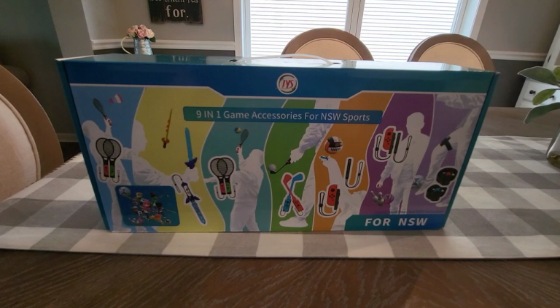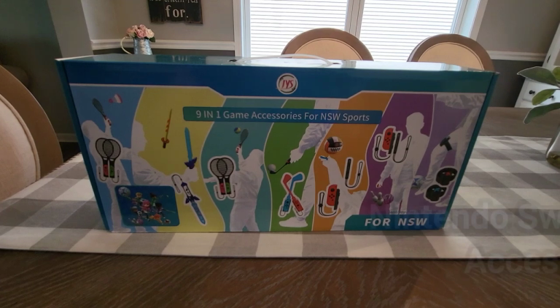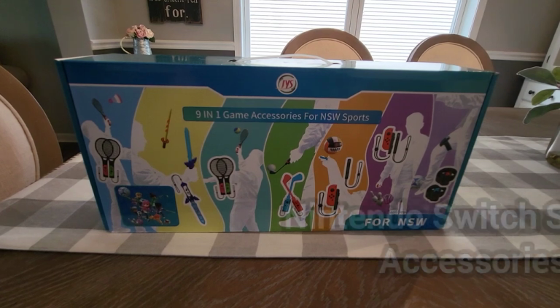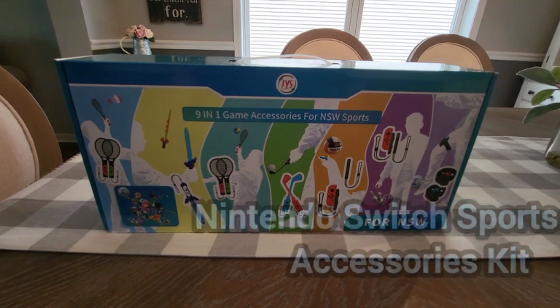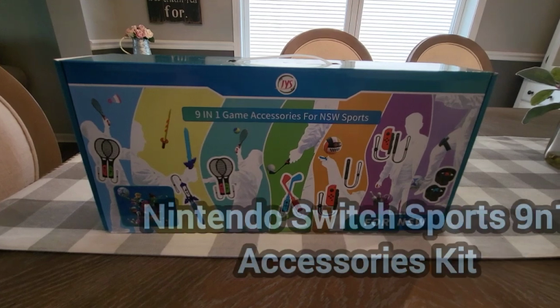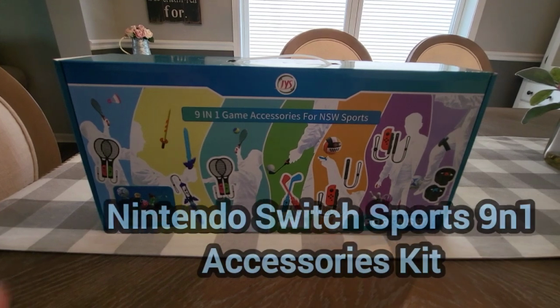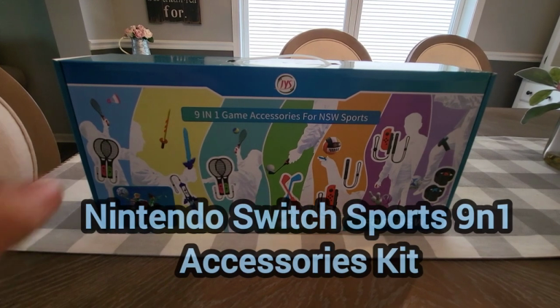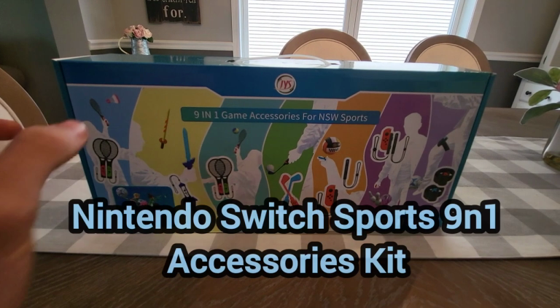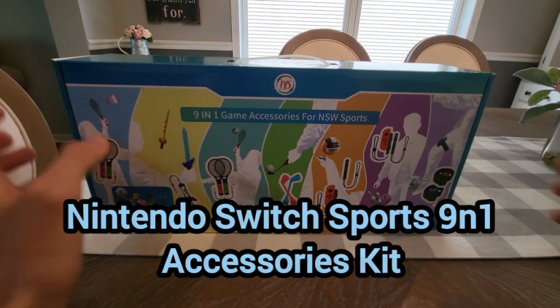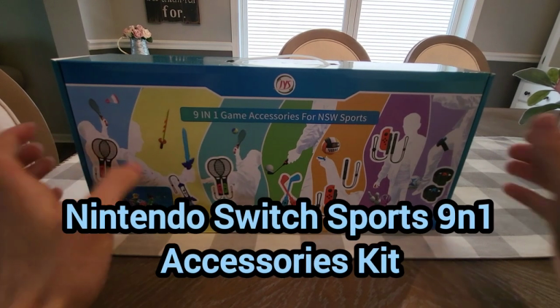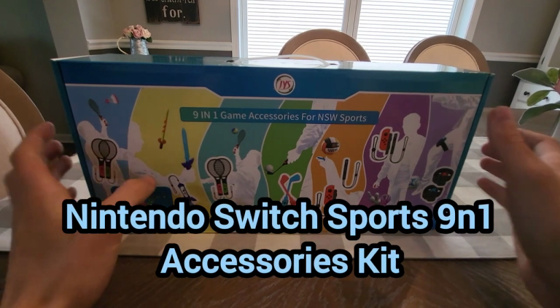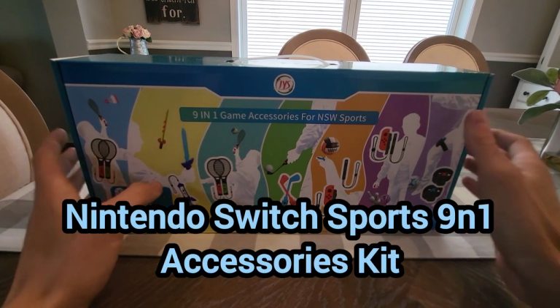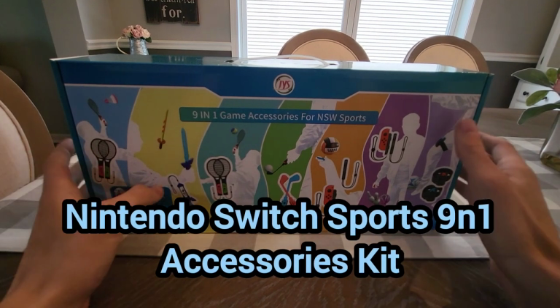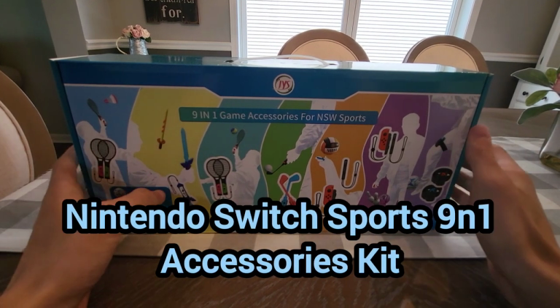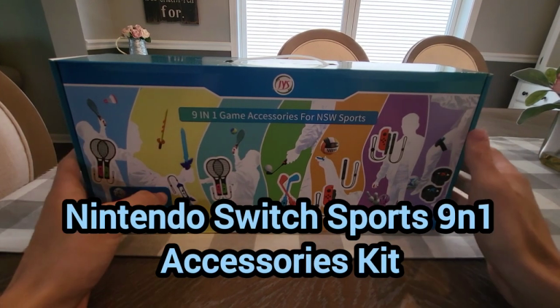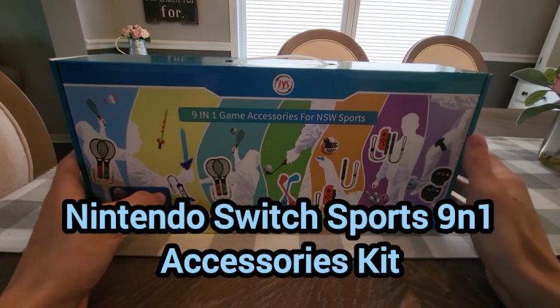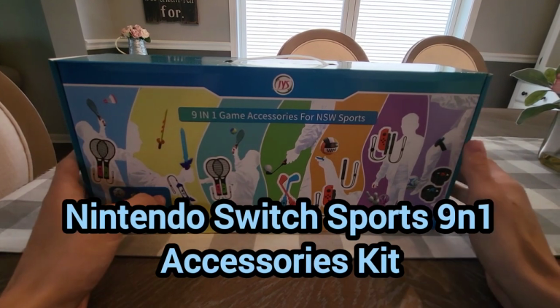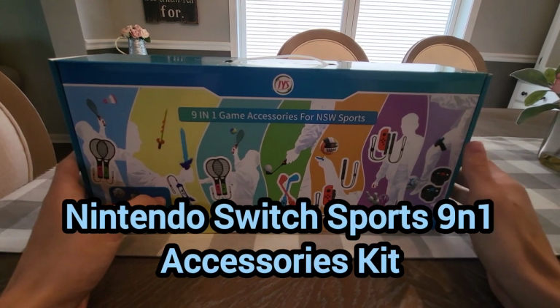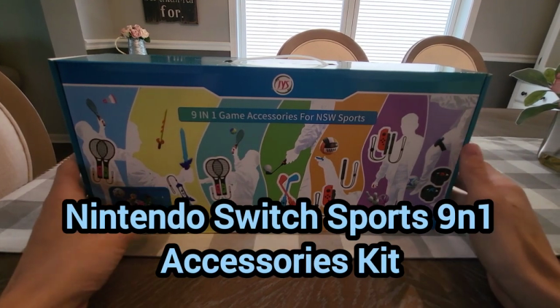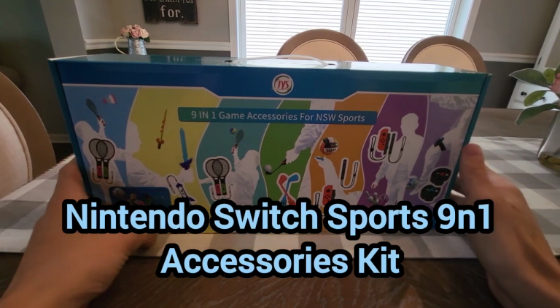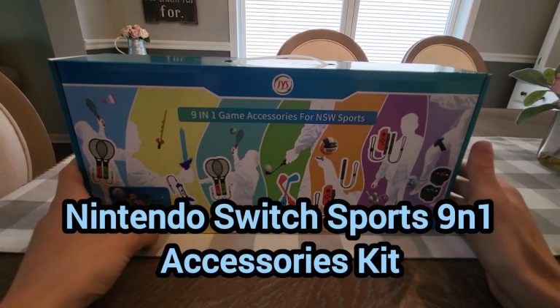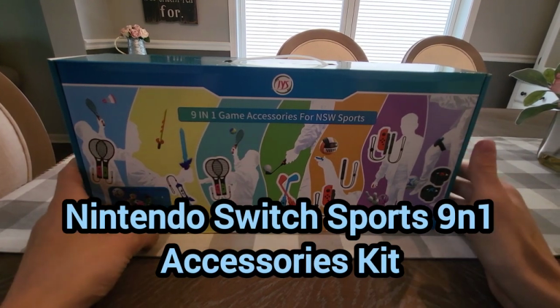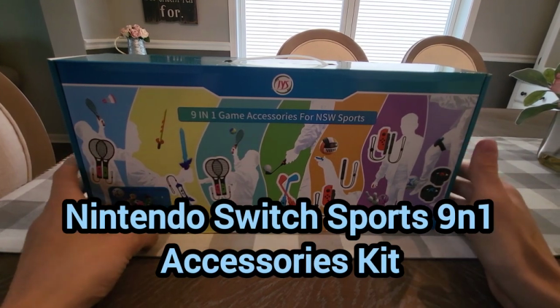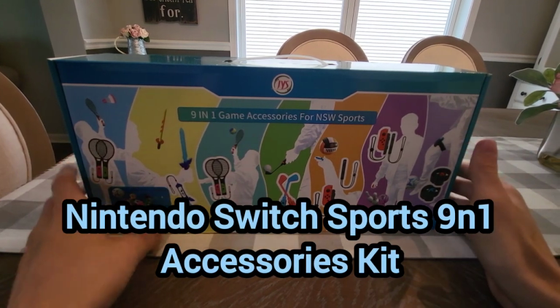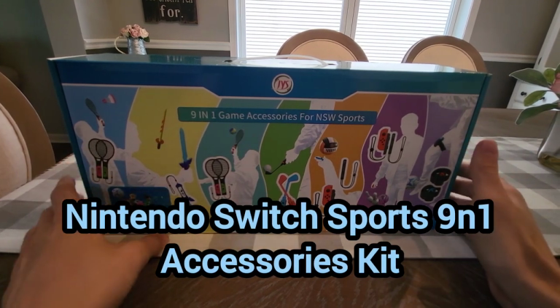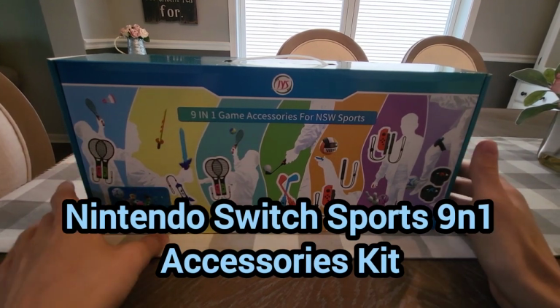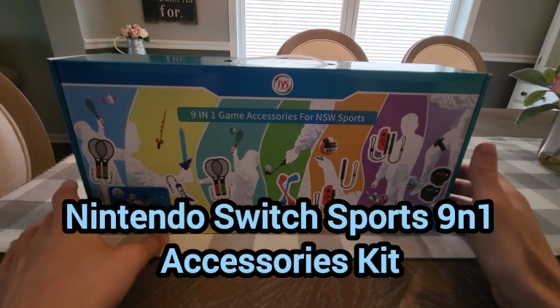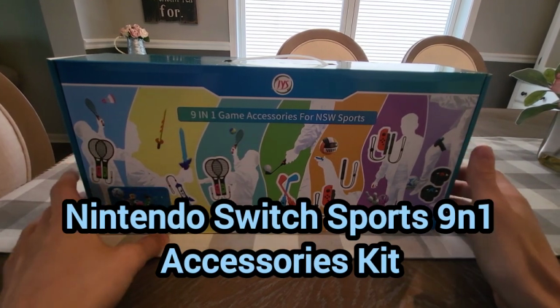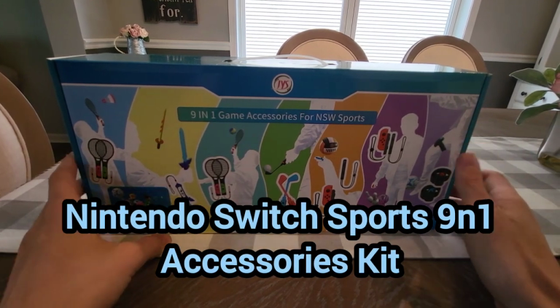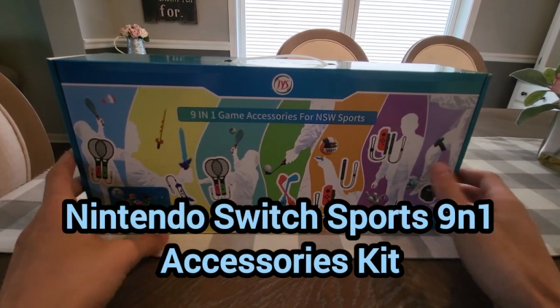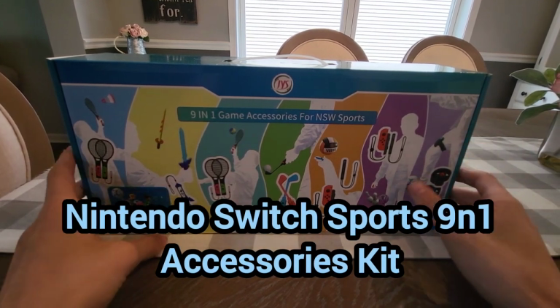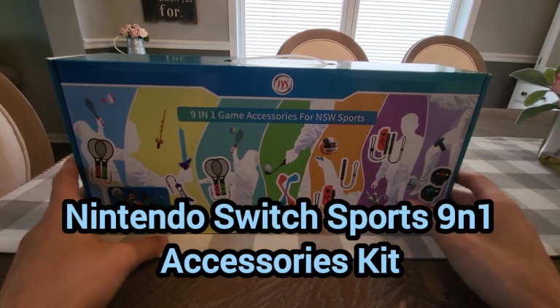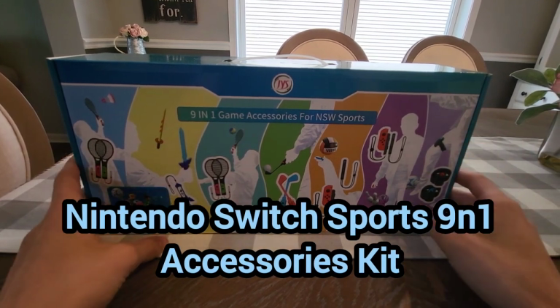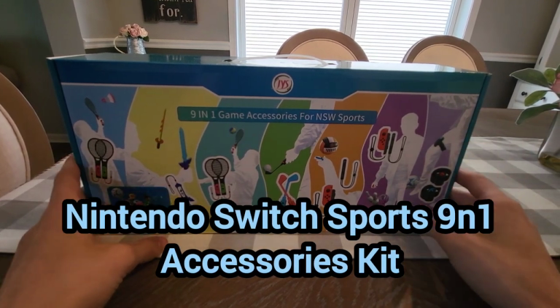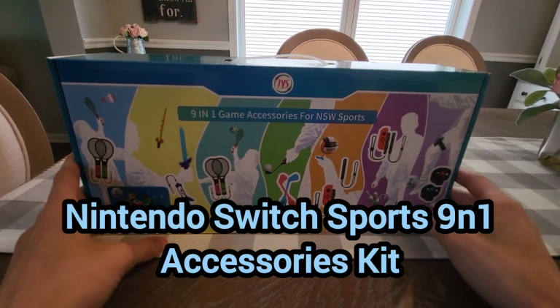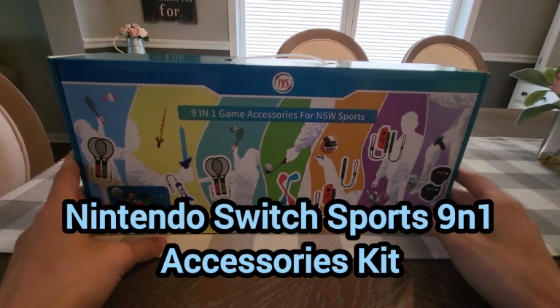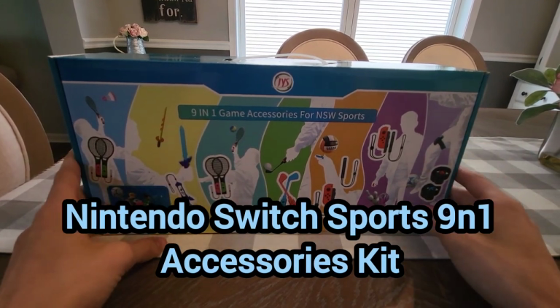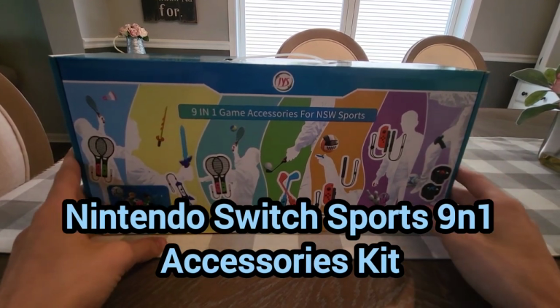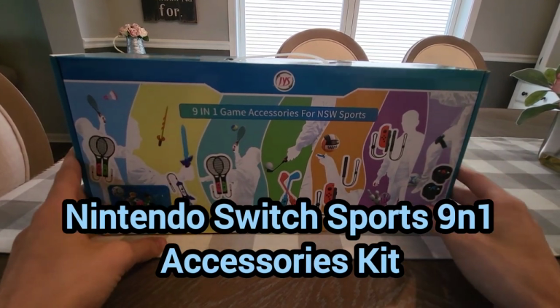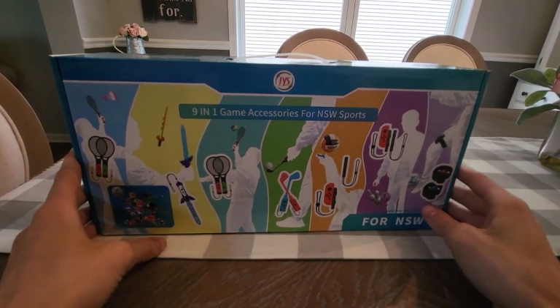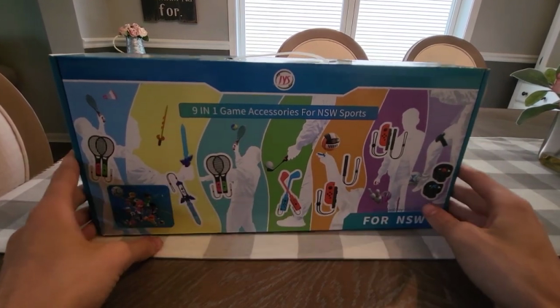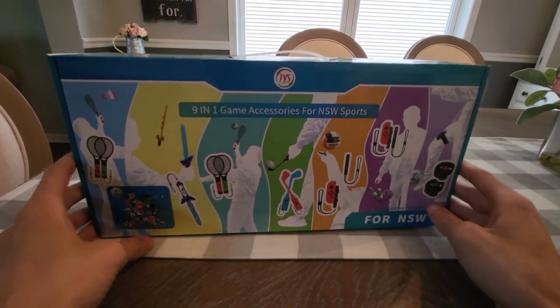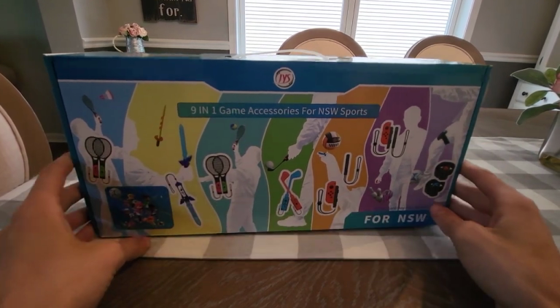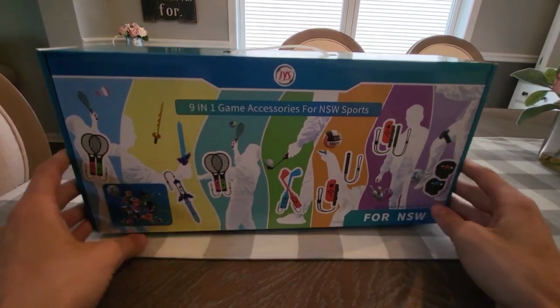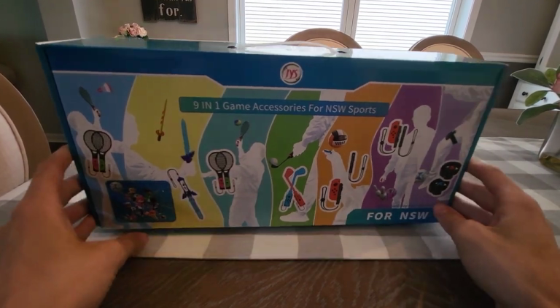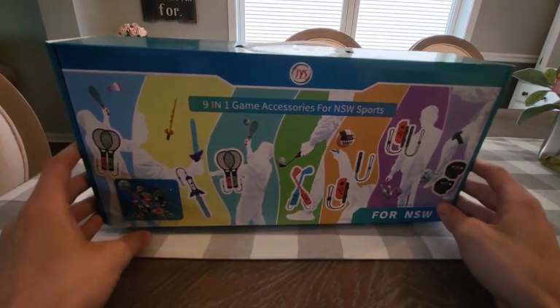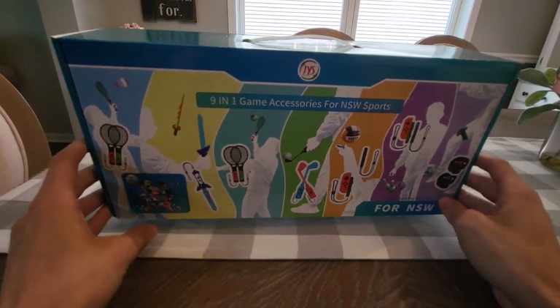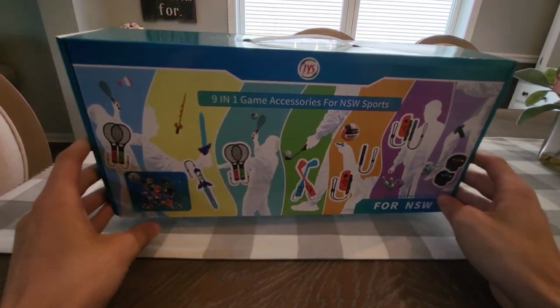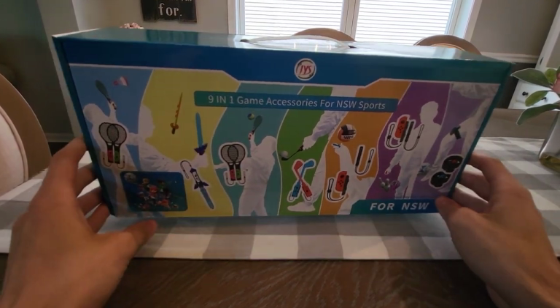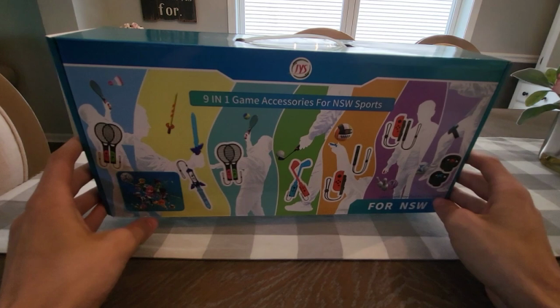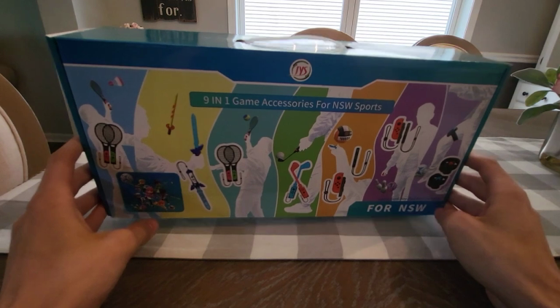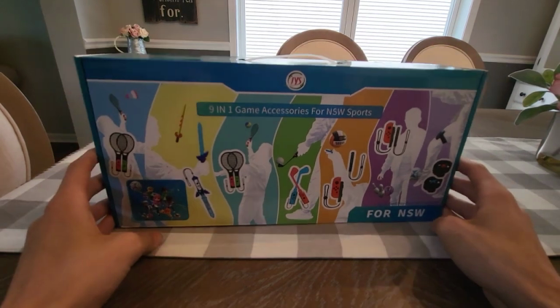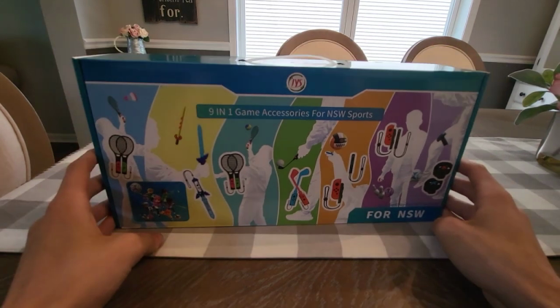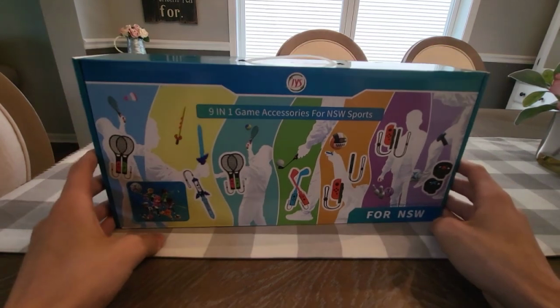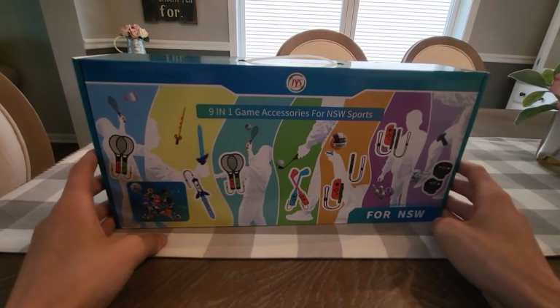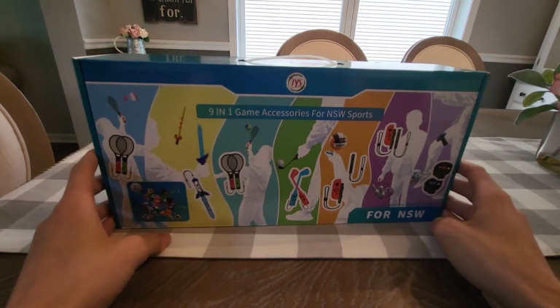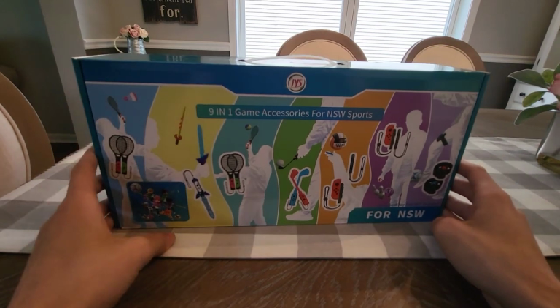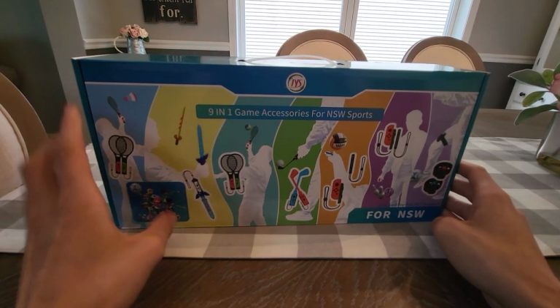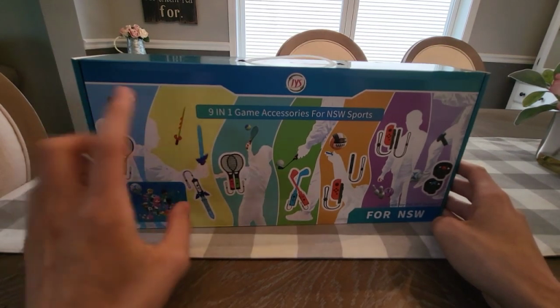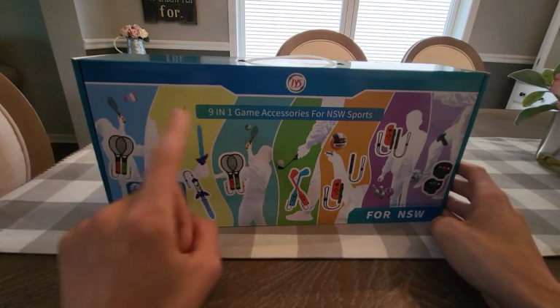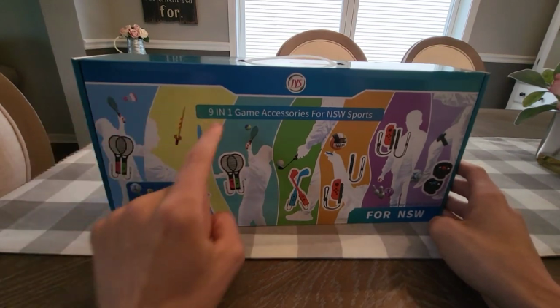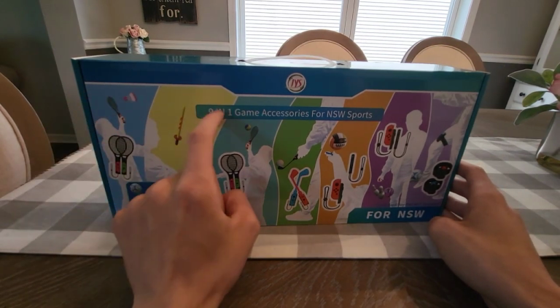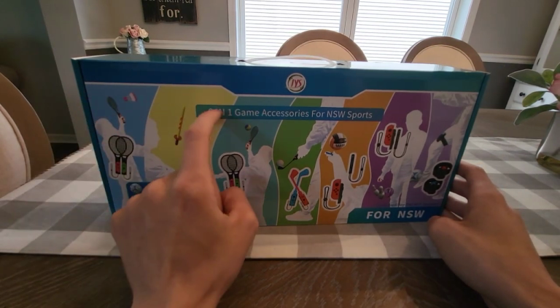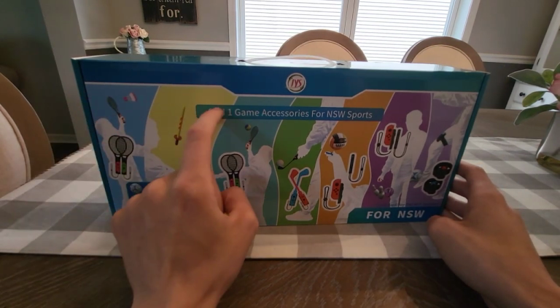Hello everyone, welcome back to another video. Today I have an item I received as a sponsorship collaboration.